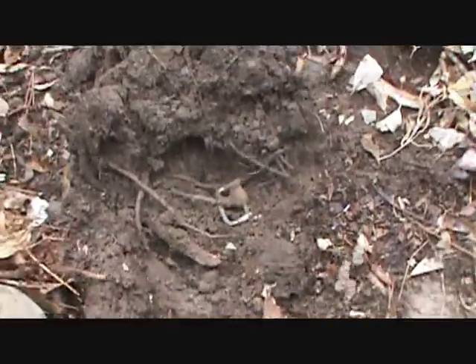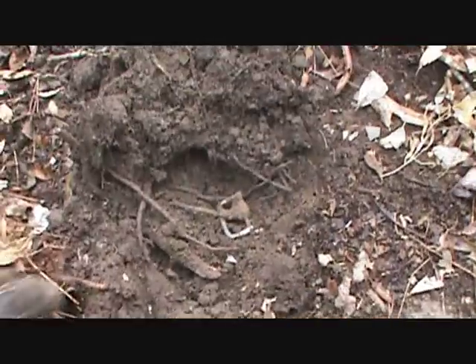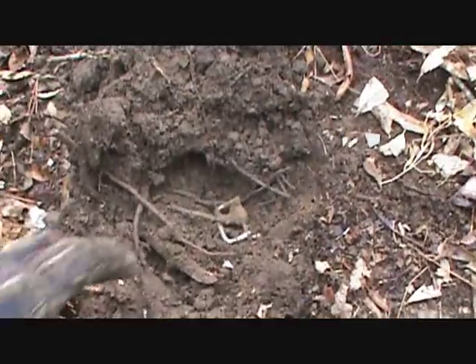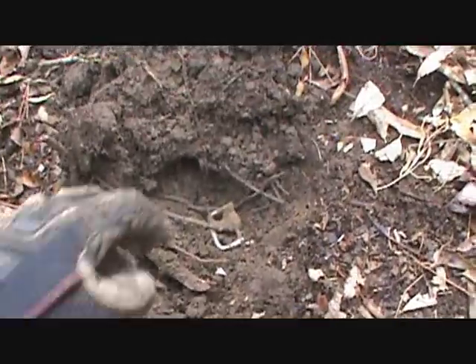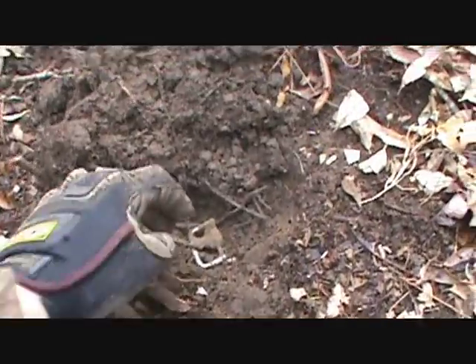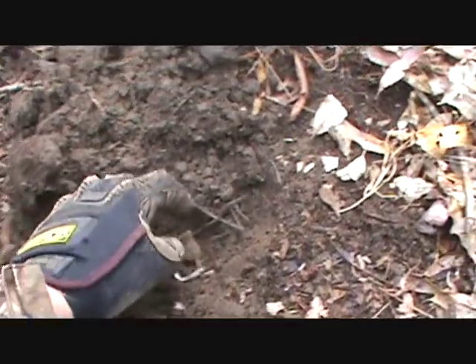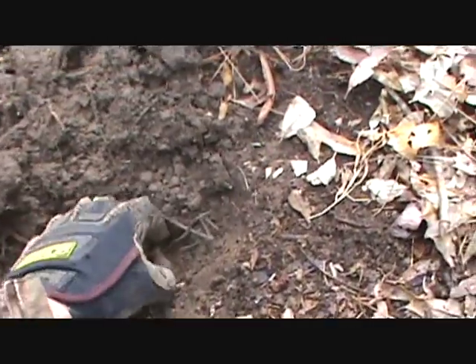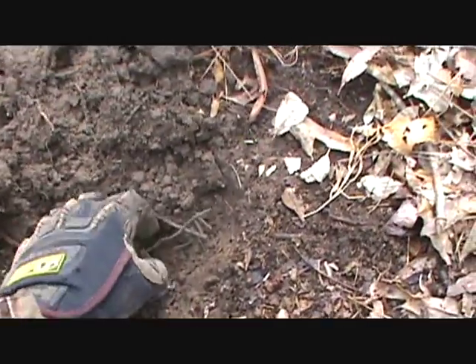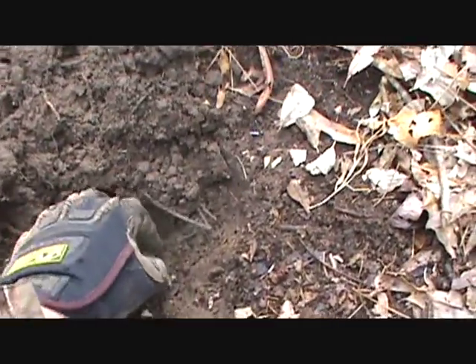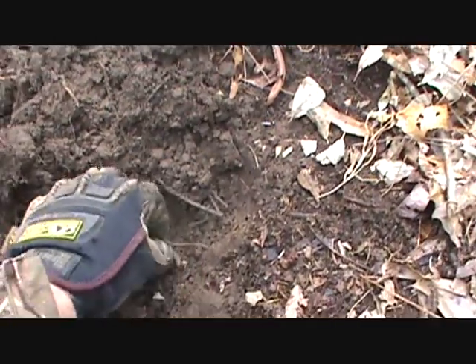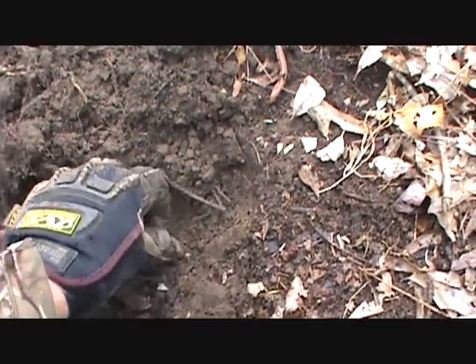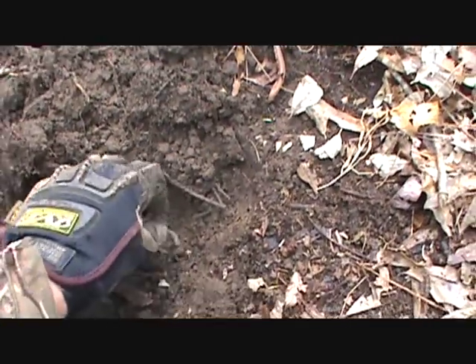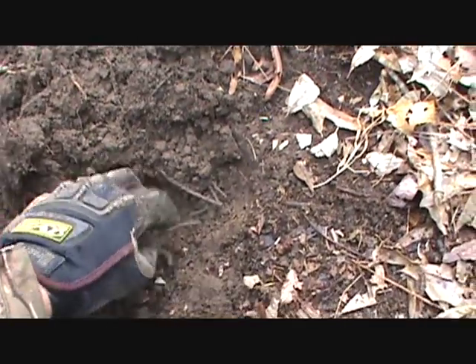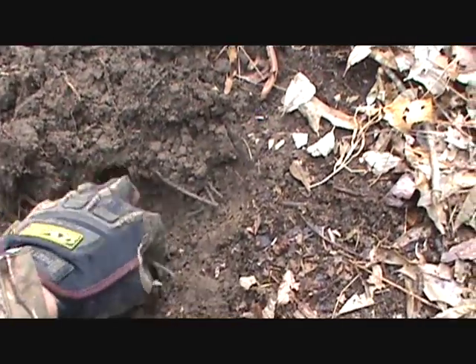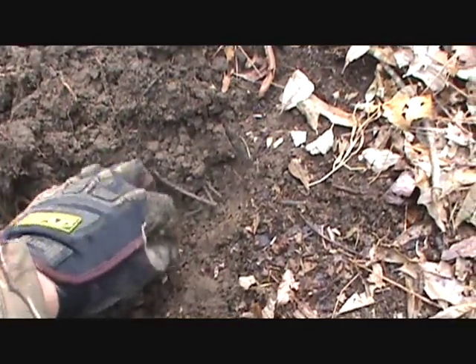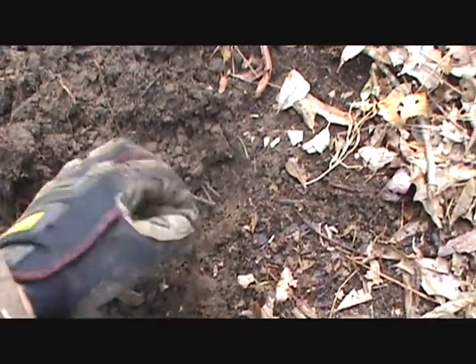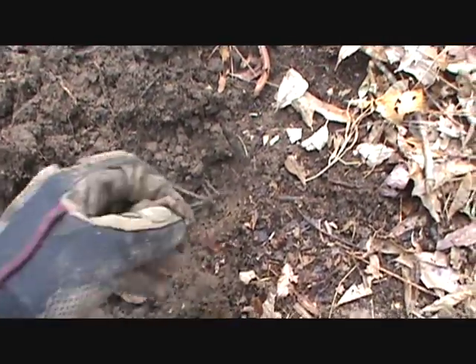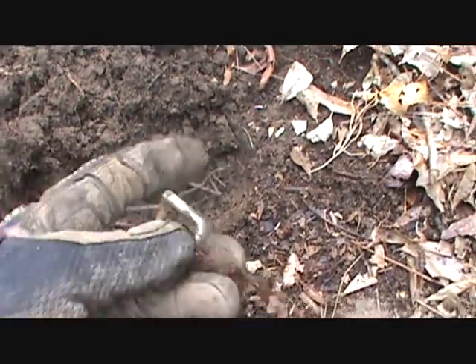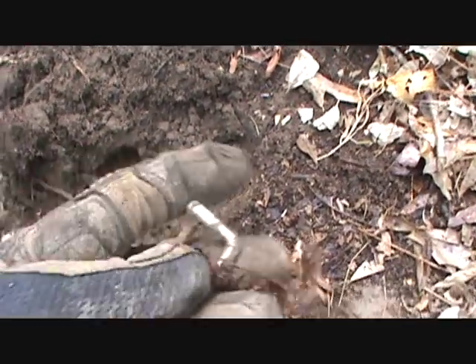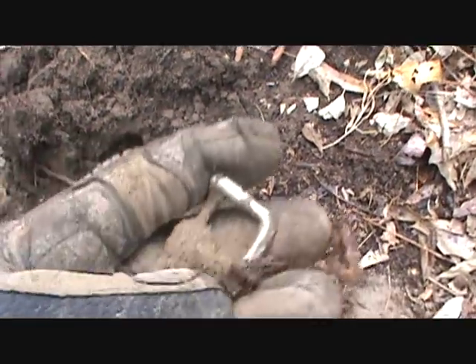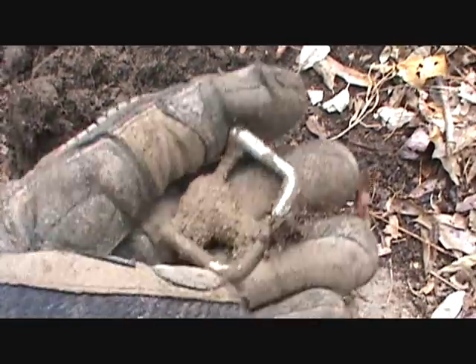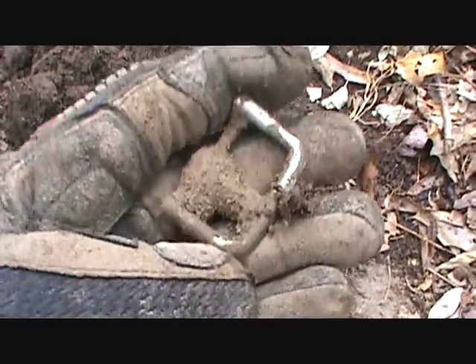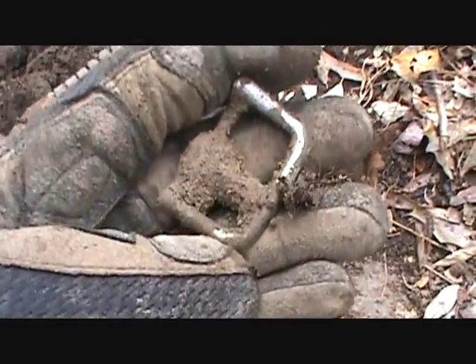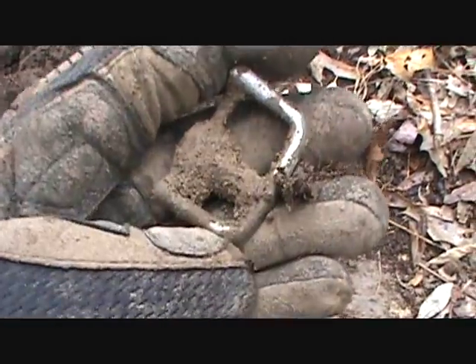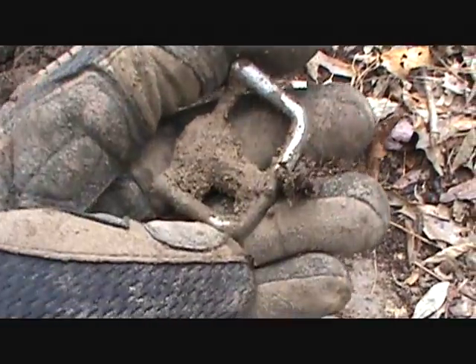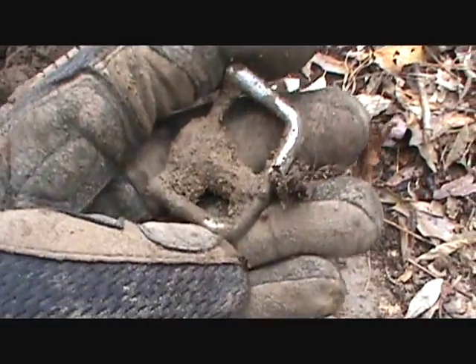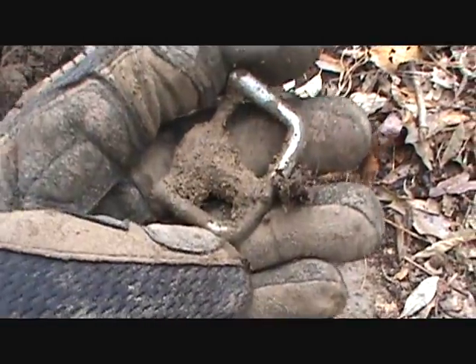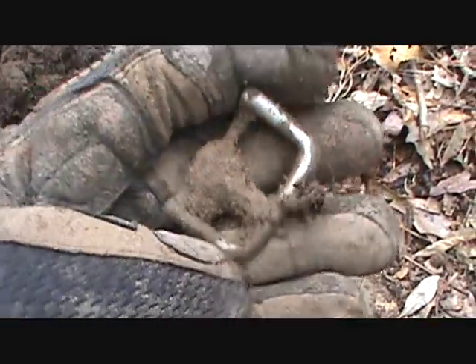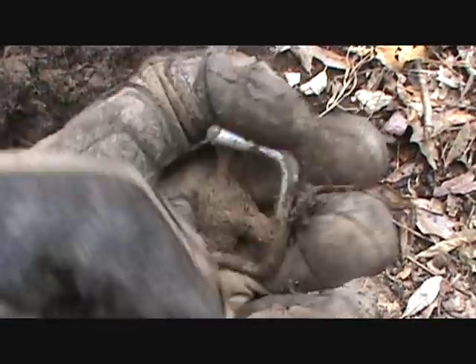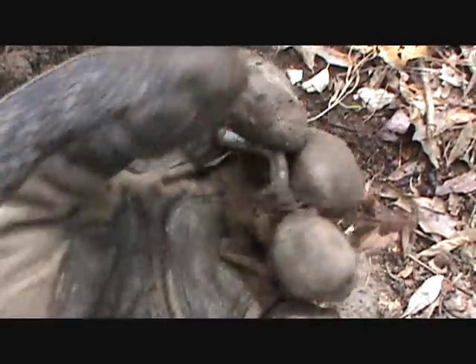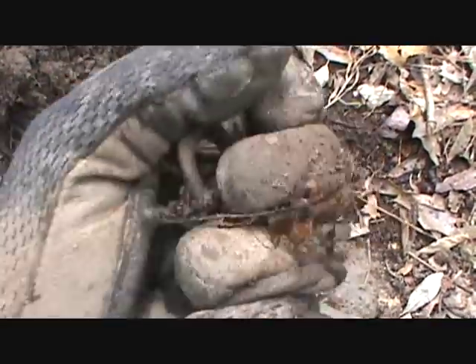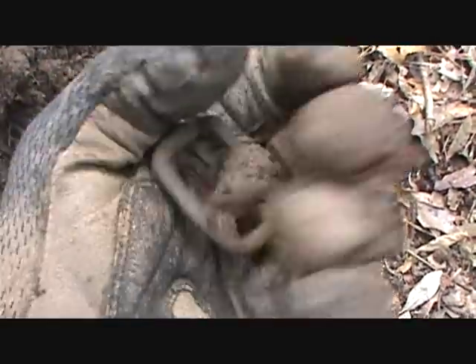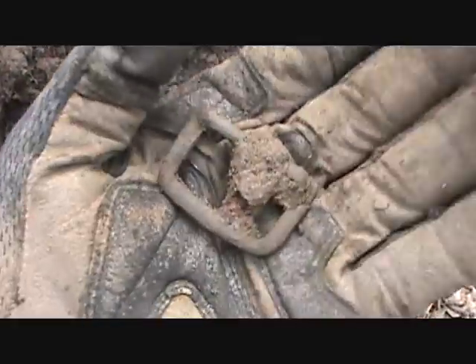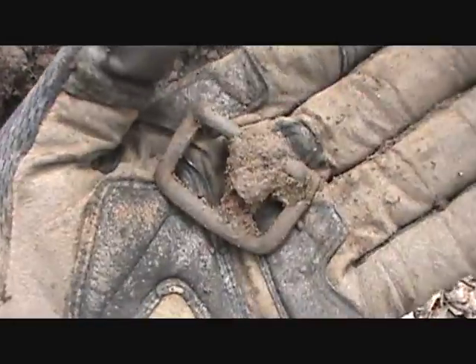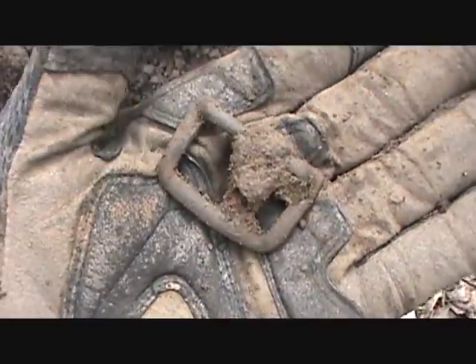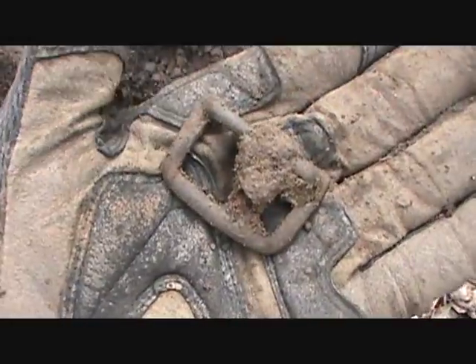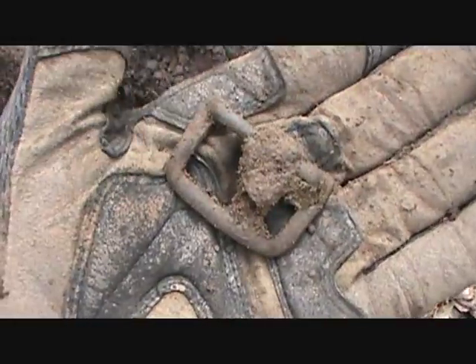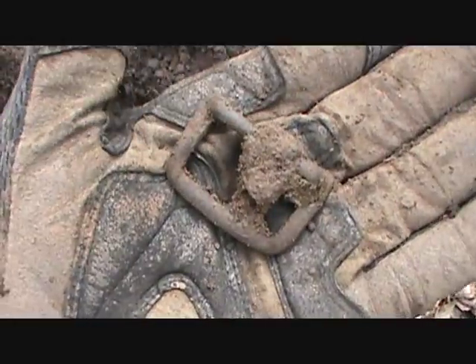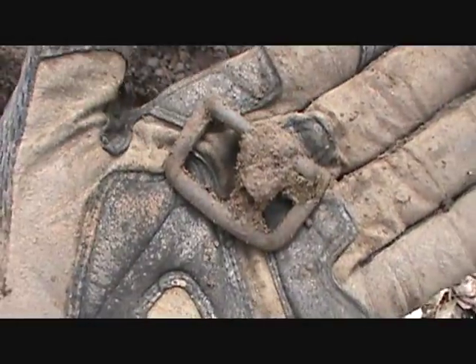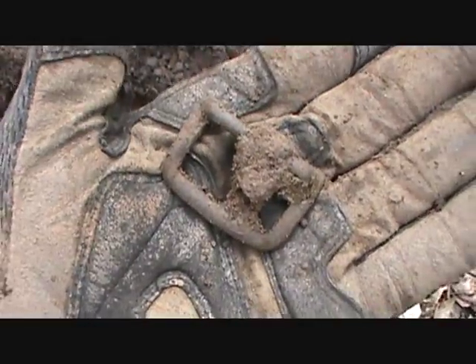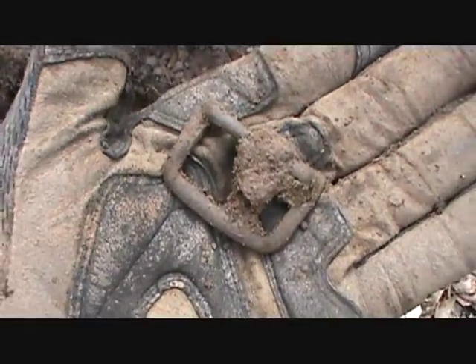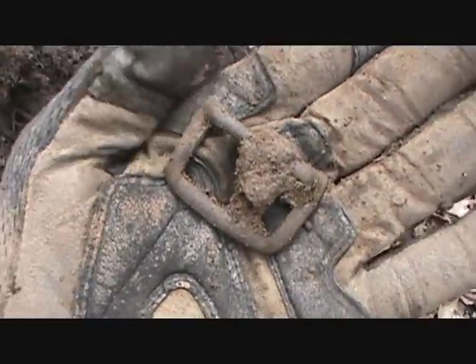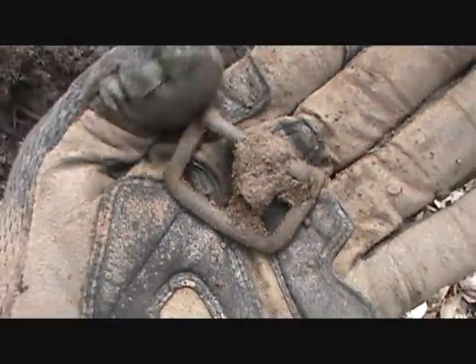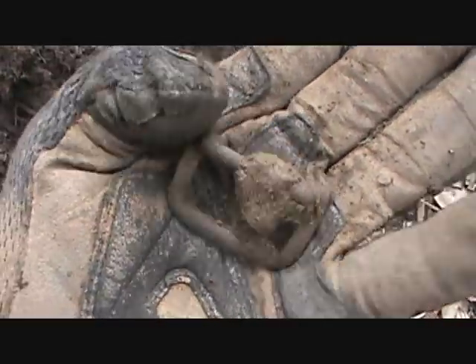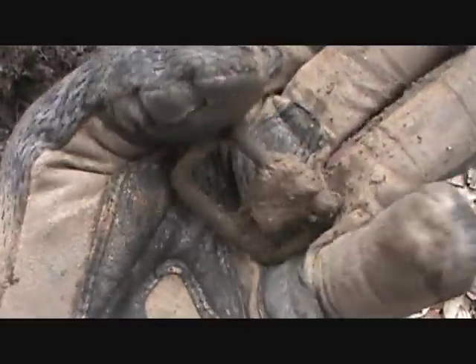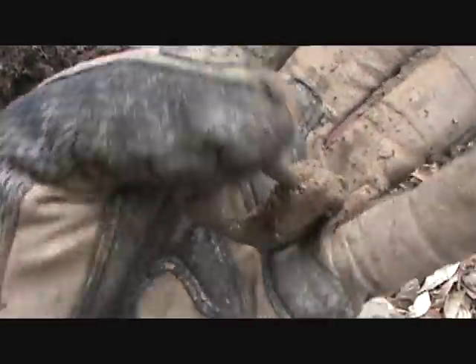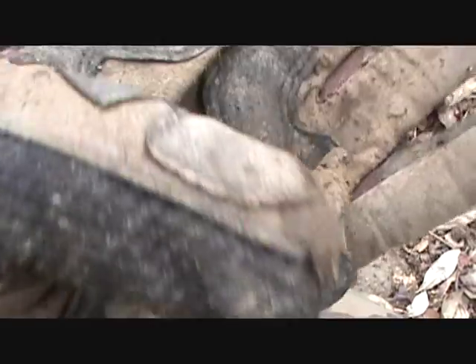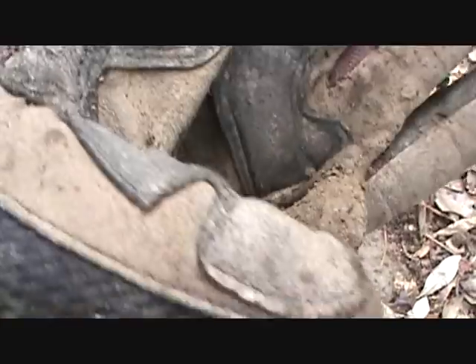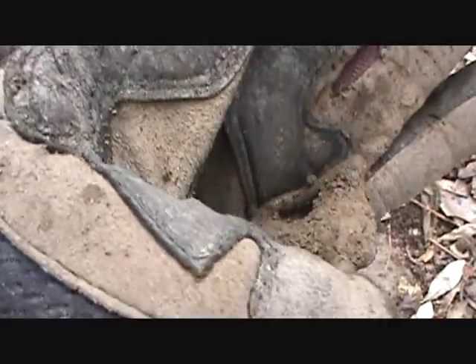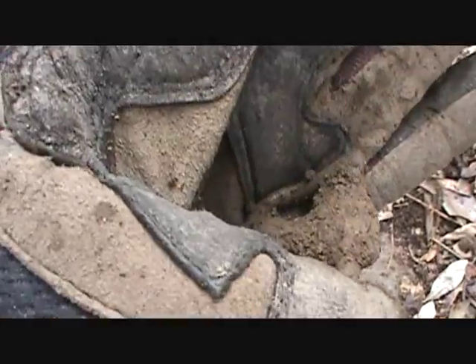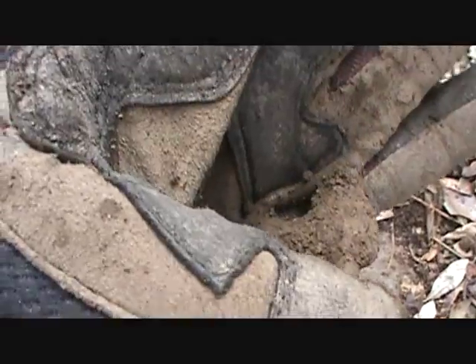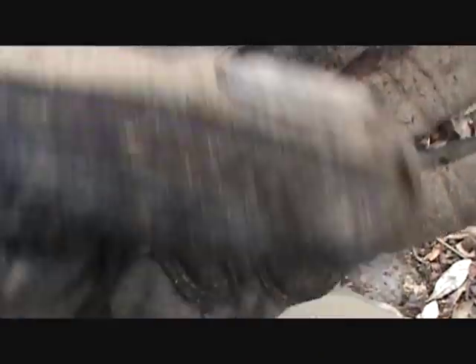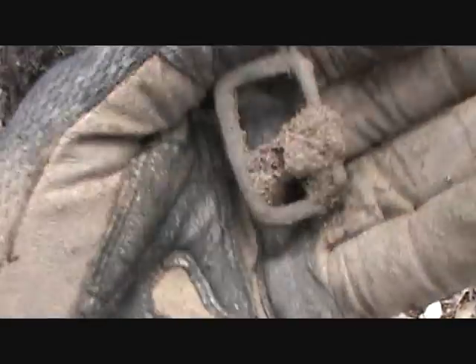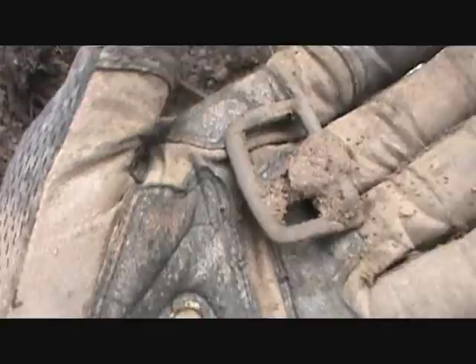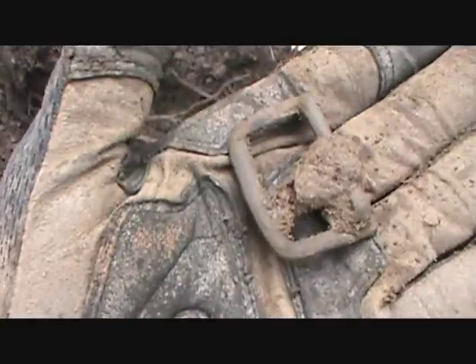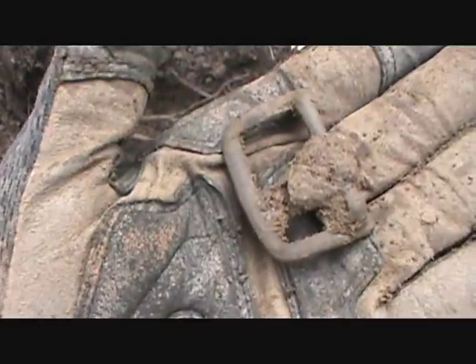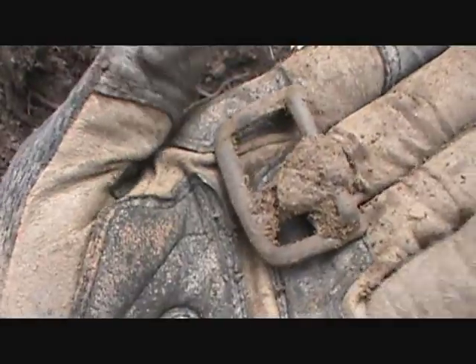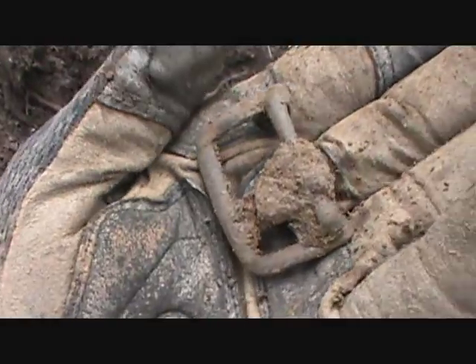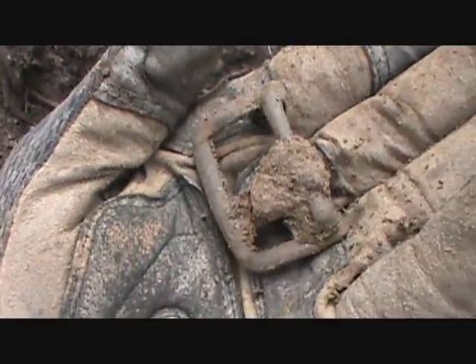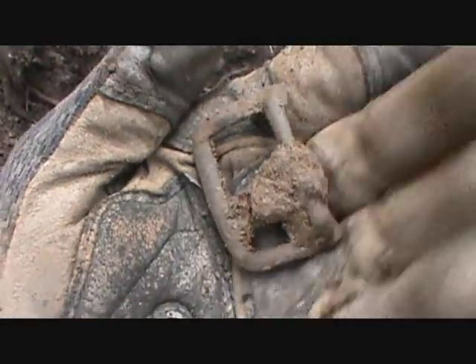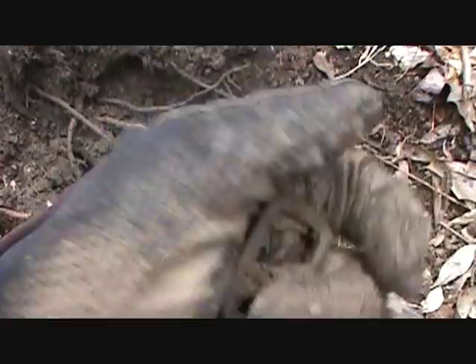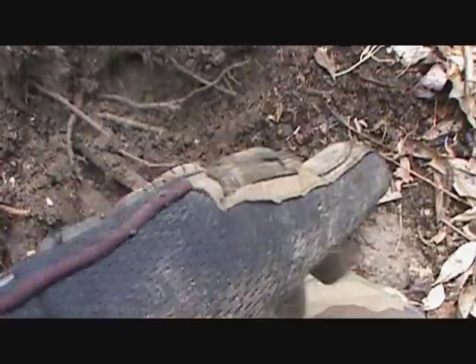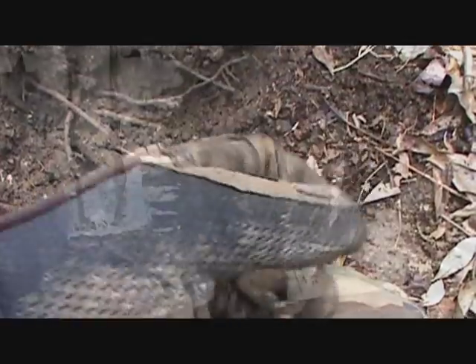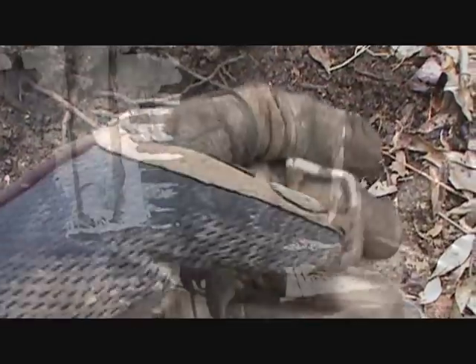Just found this nice buckle here — showed up real good, a quarter signal on the AT Pro. Still has the inner pins in it.